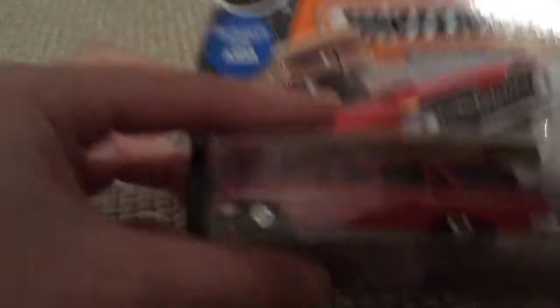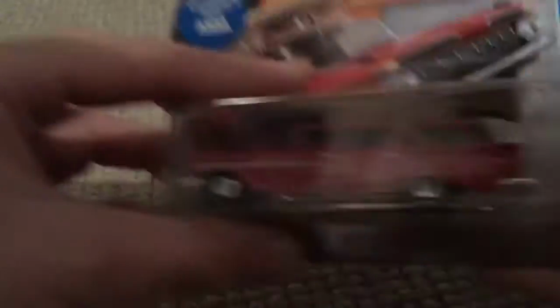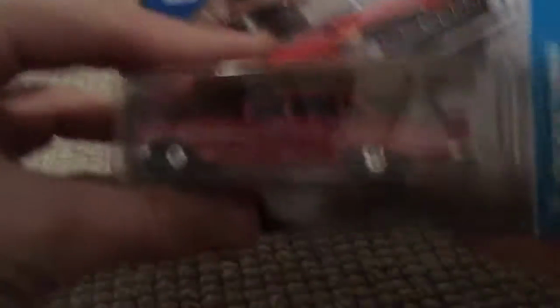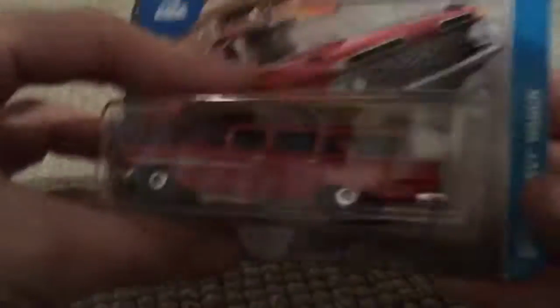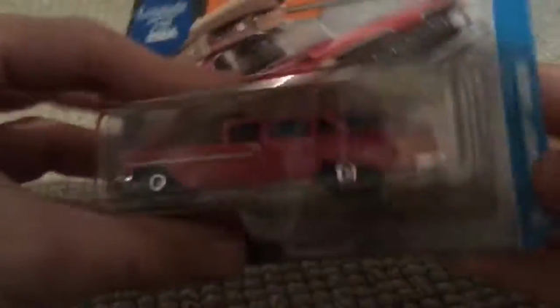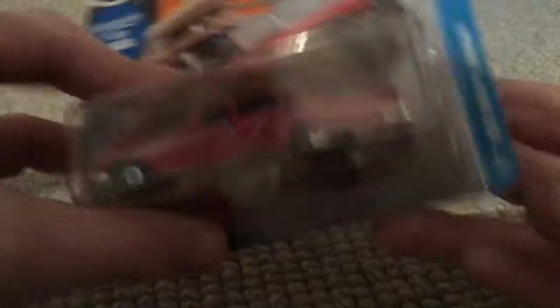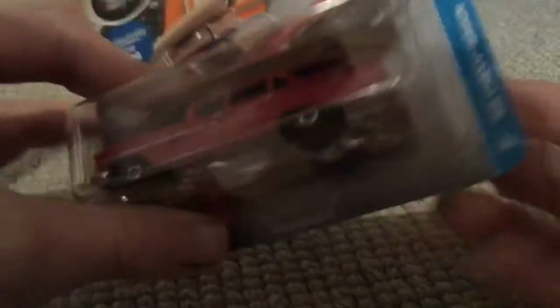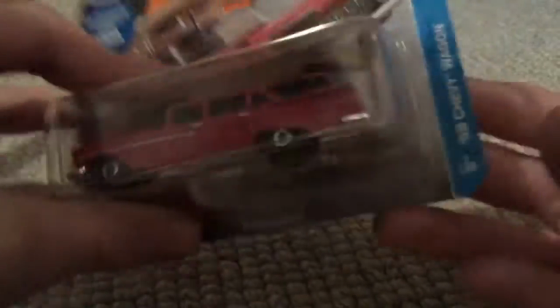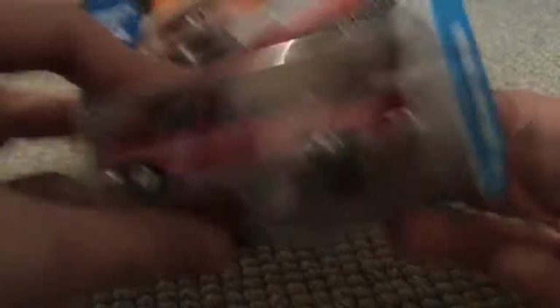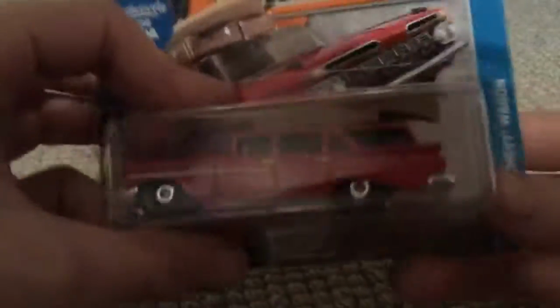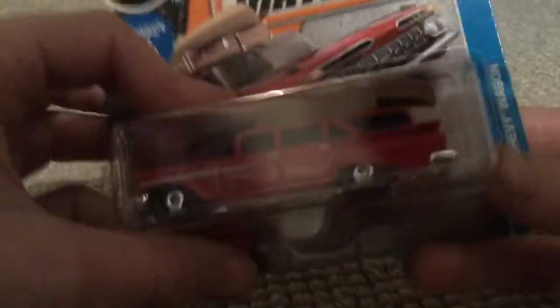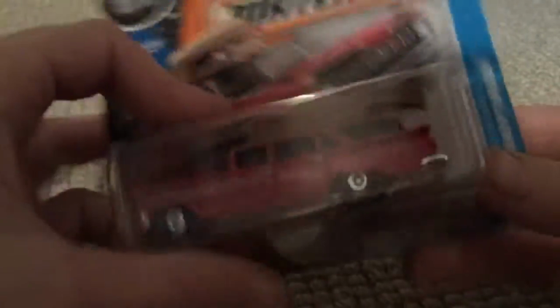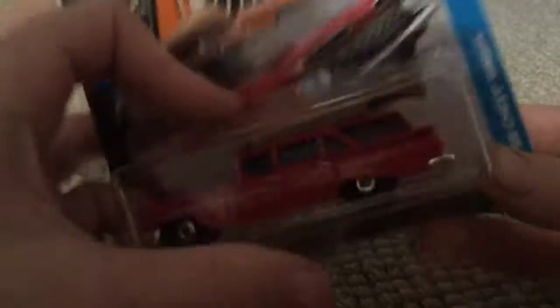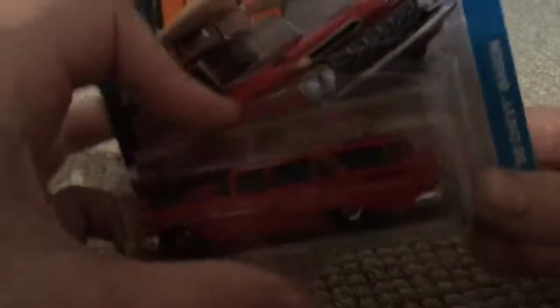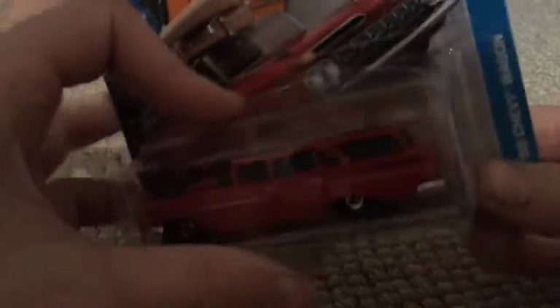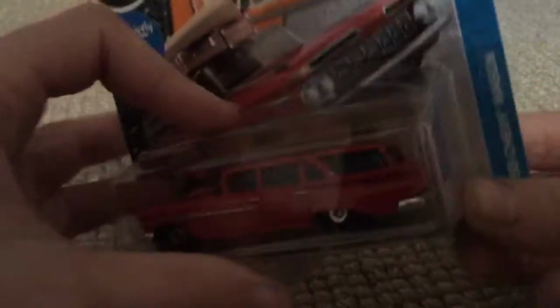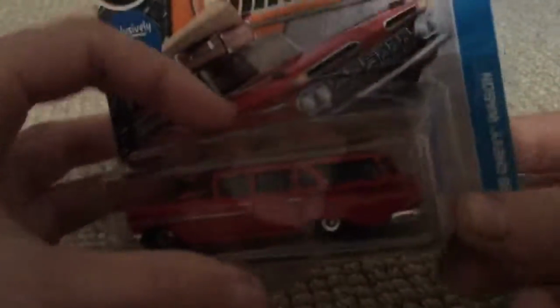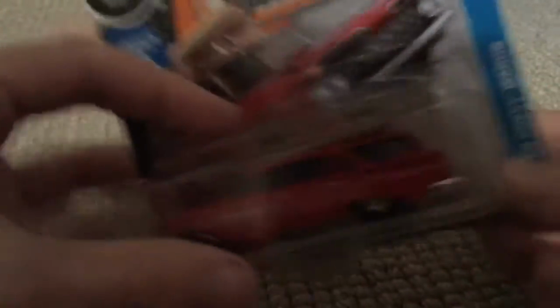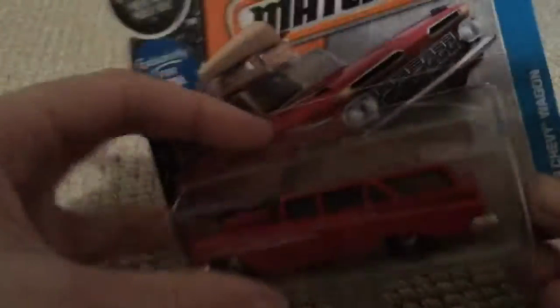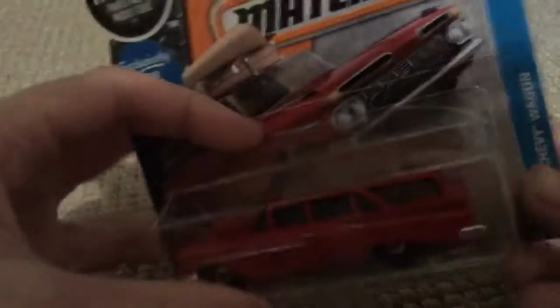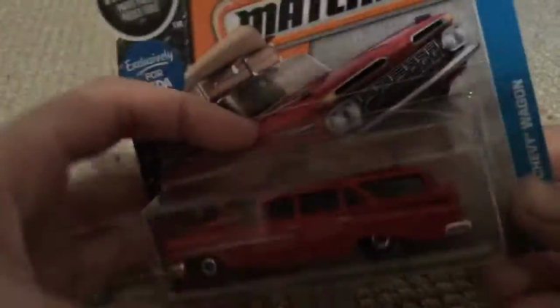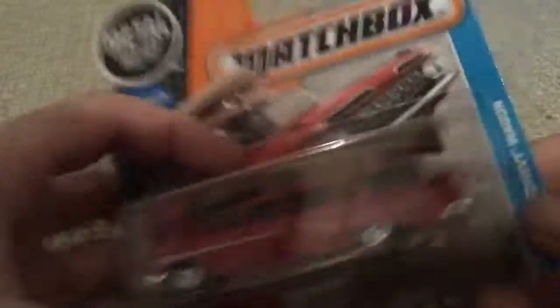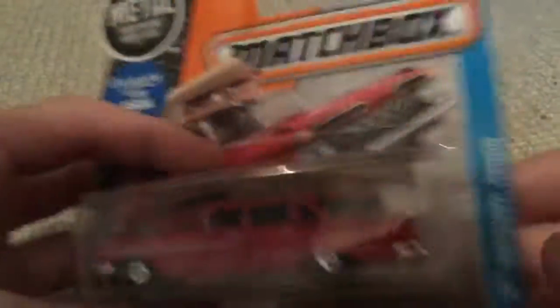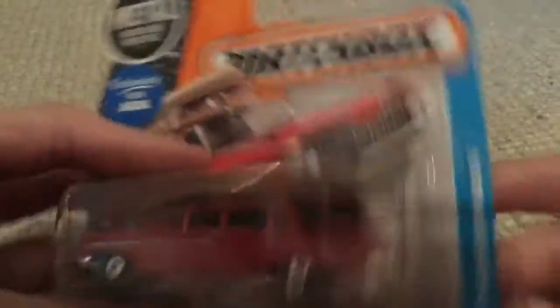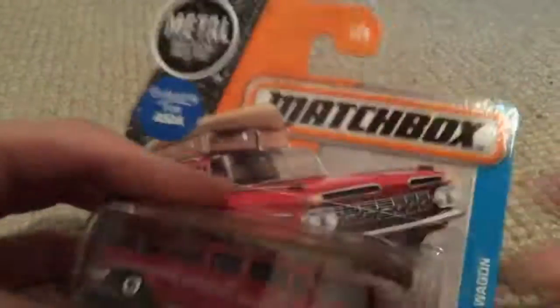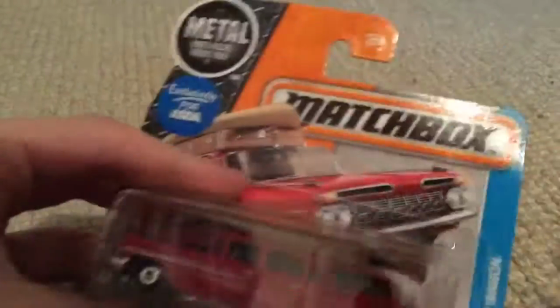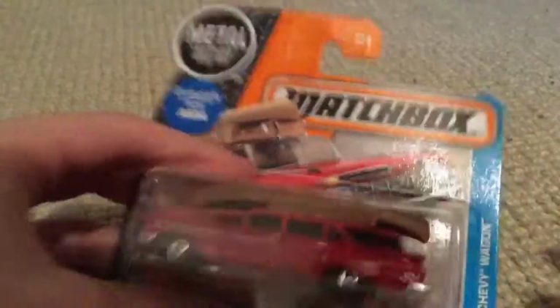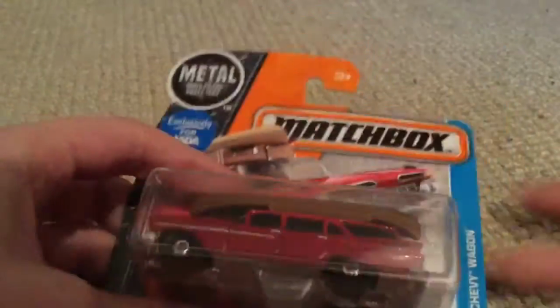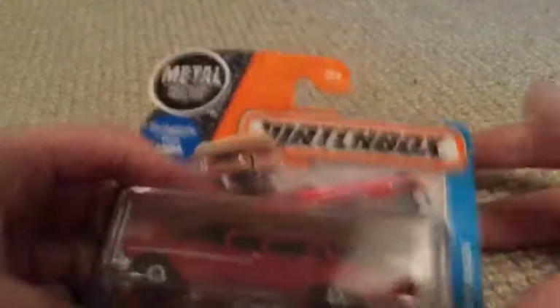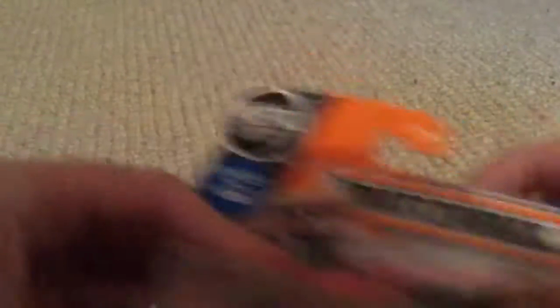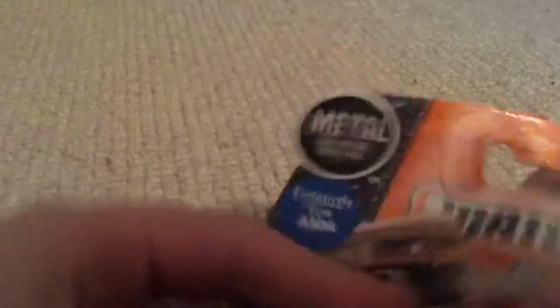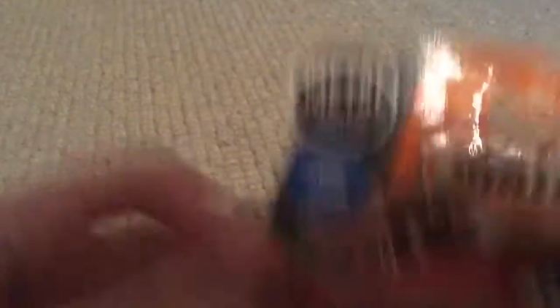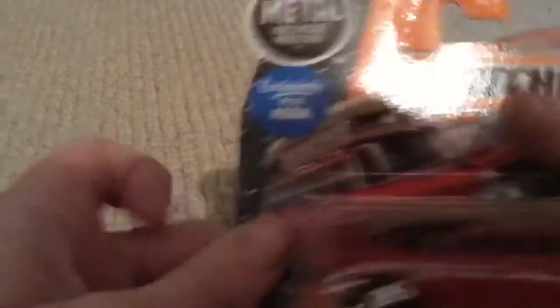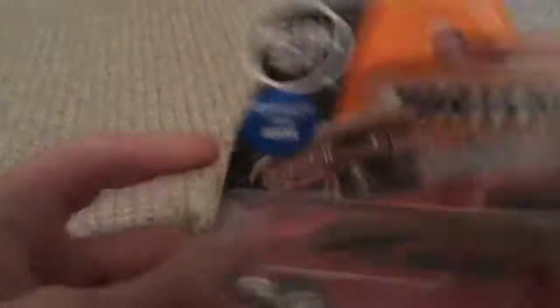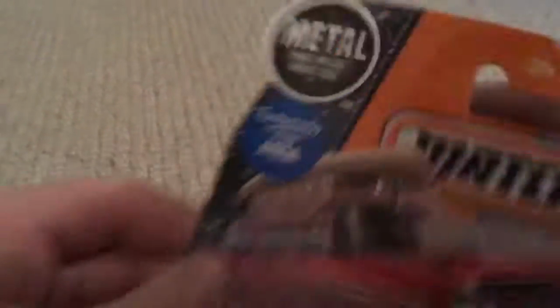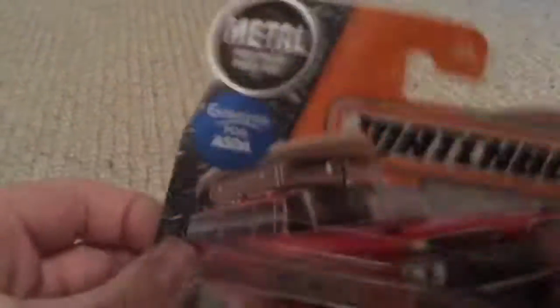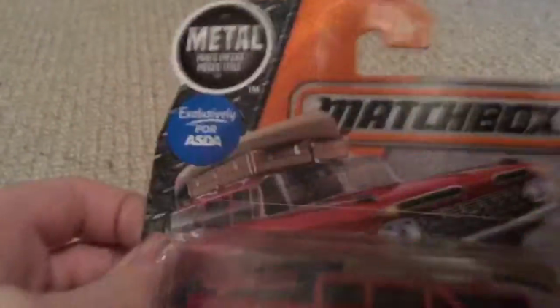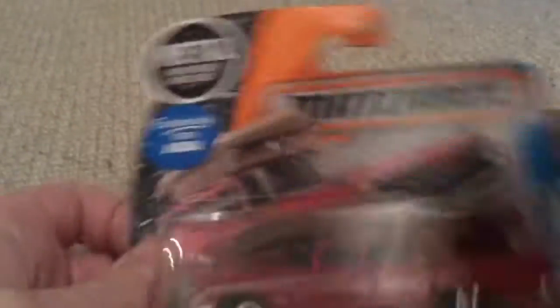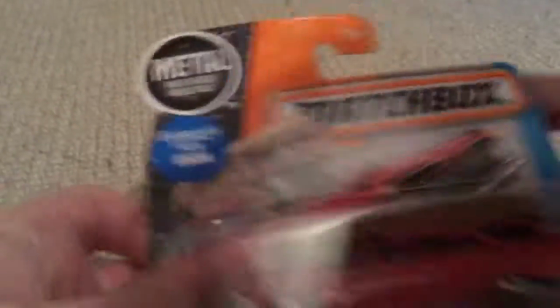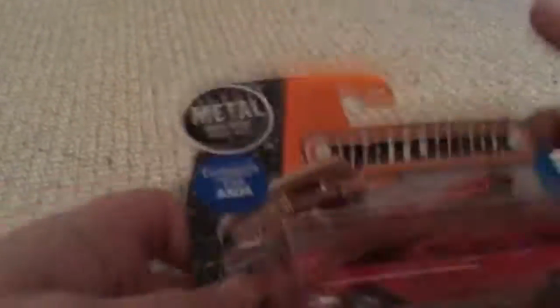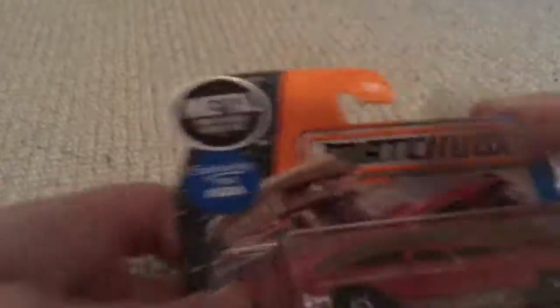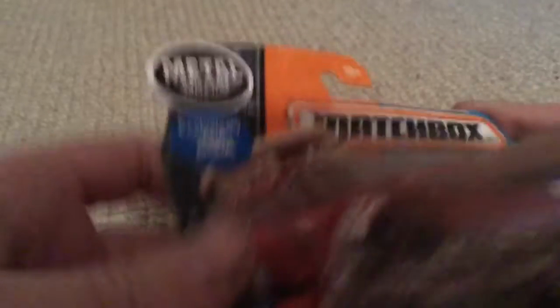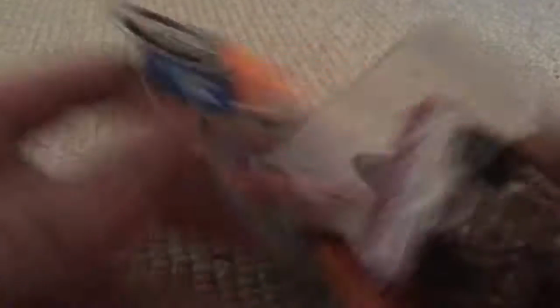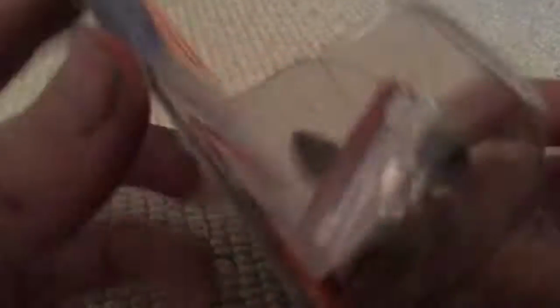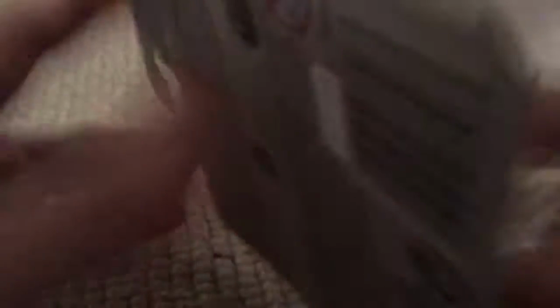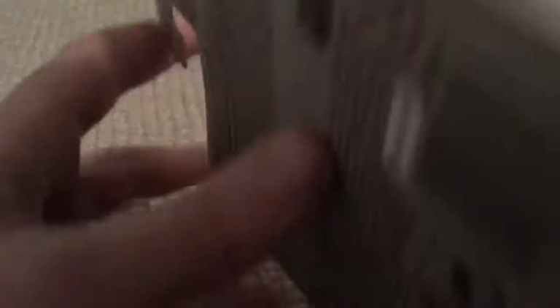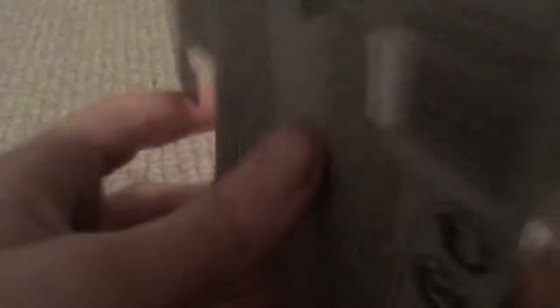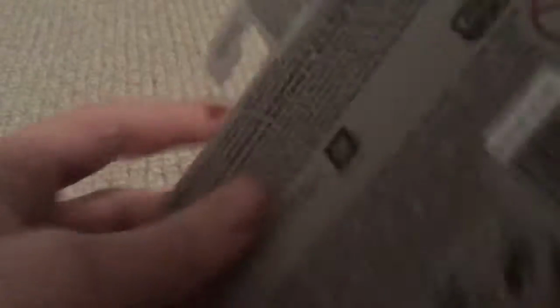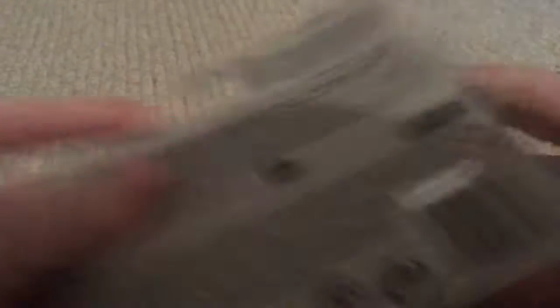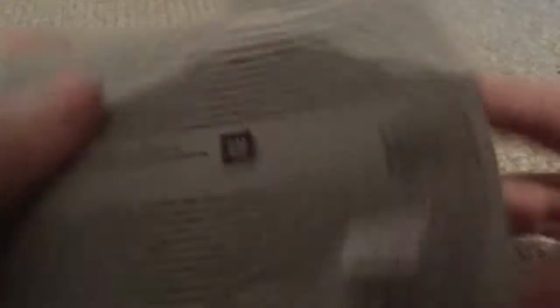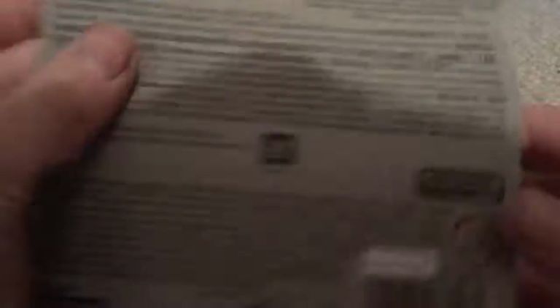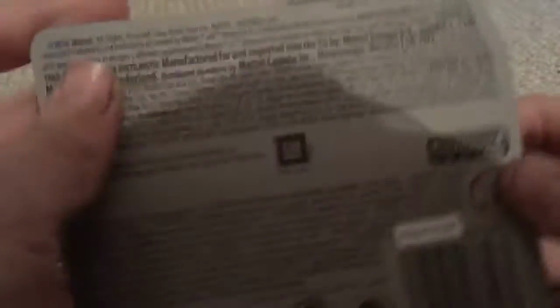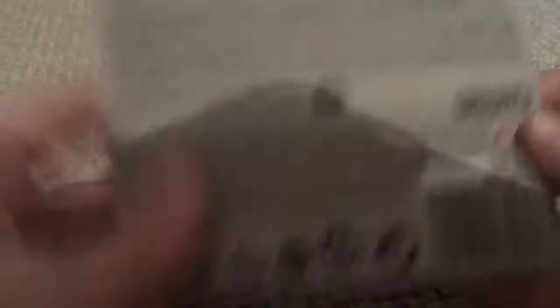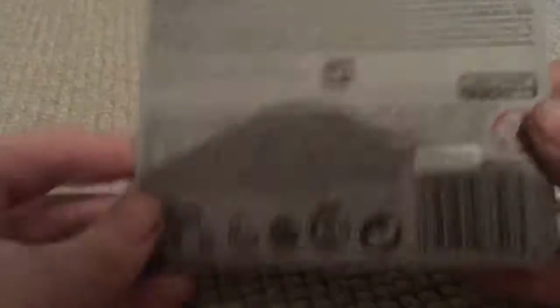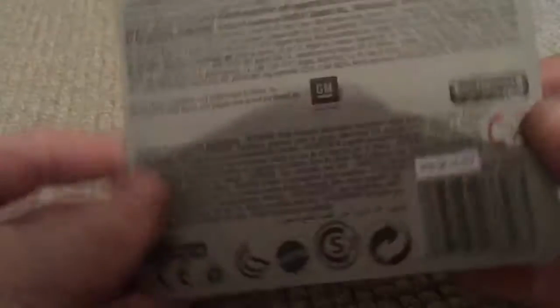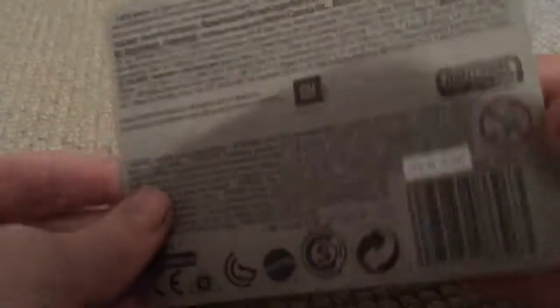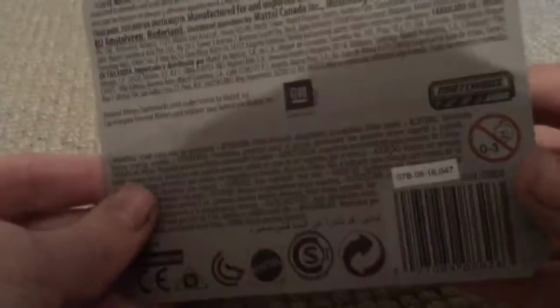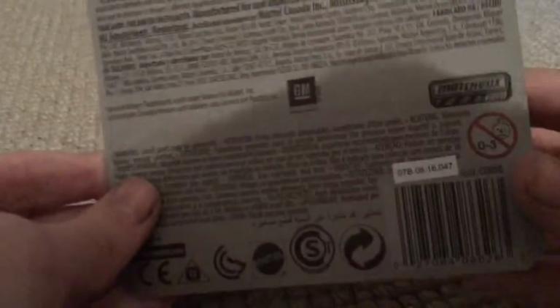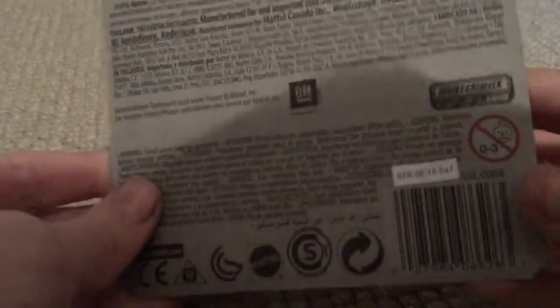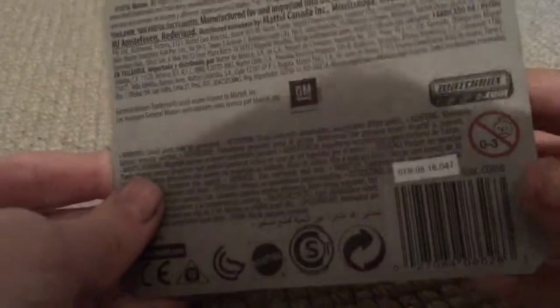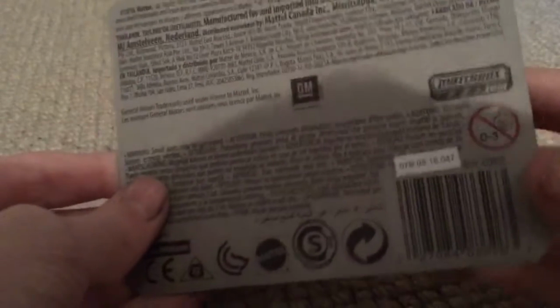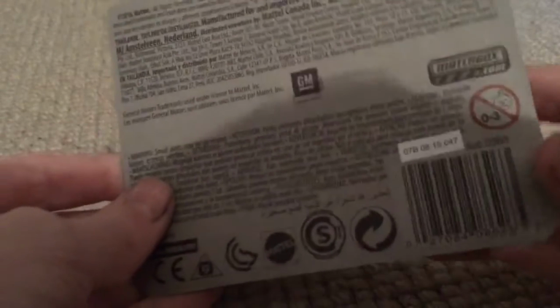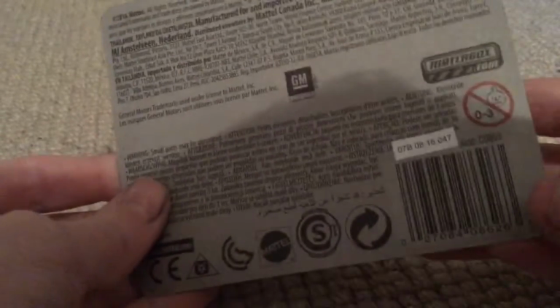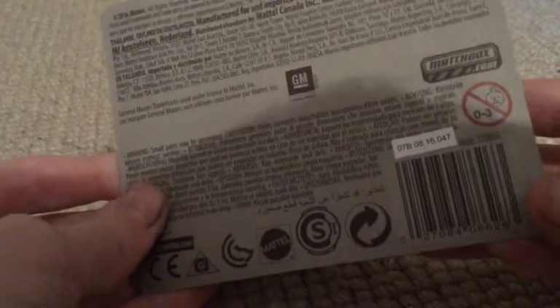I believe this car came from none other than Gas Monkeys. This is one of the Gas Monkeys cars, I think.